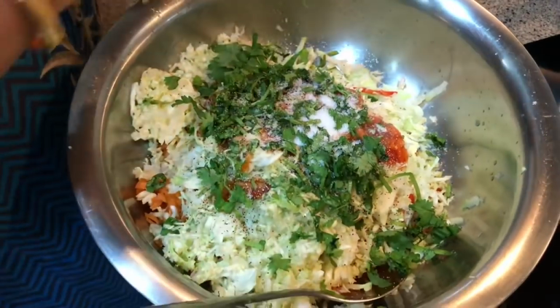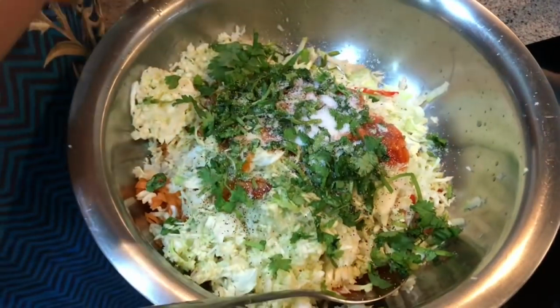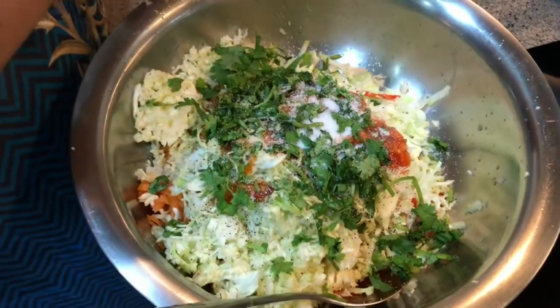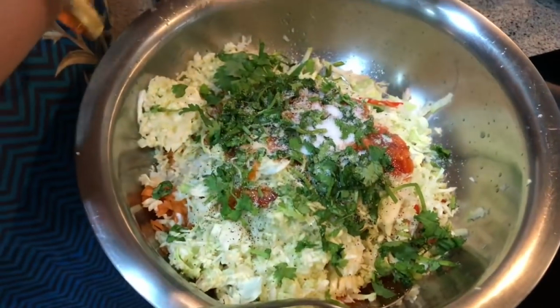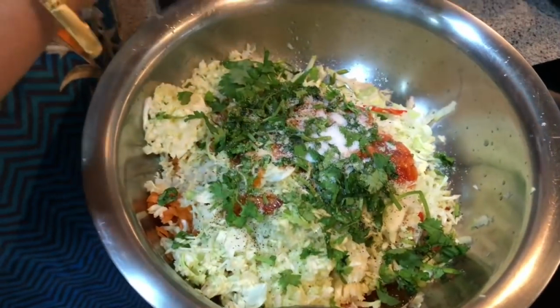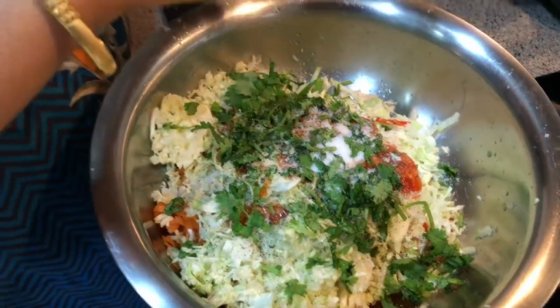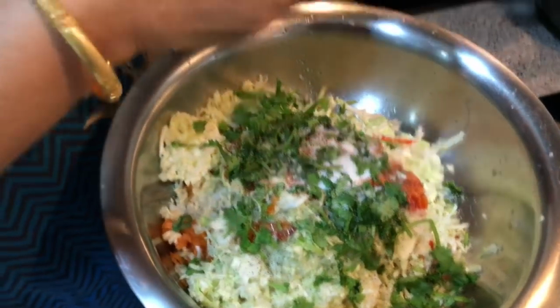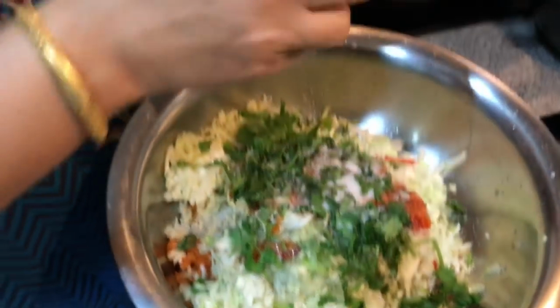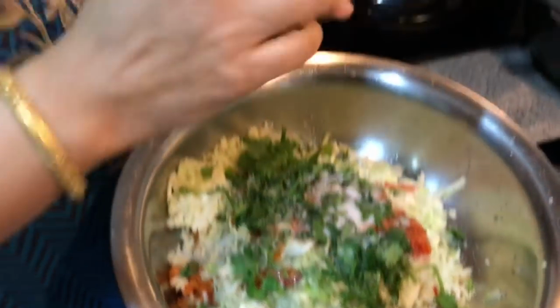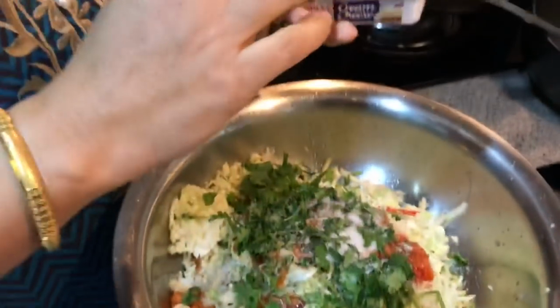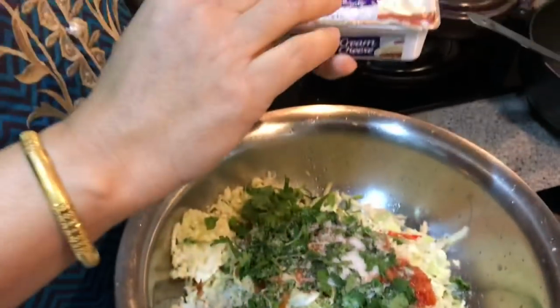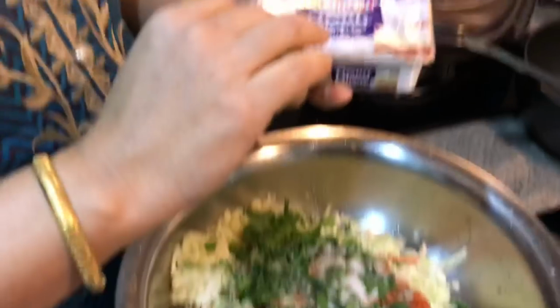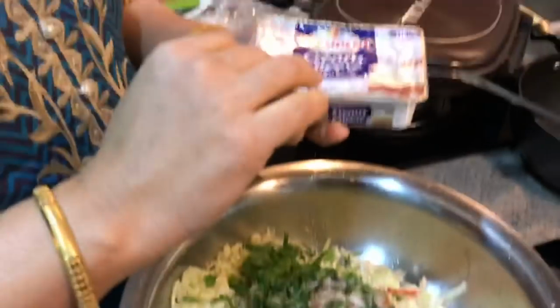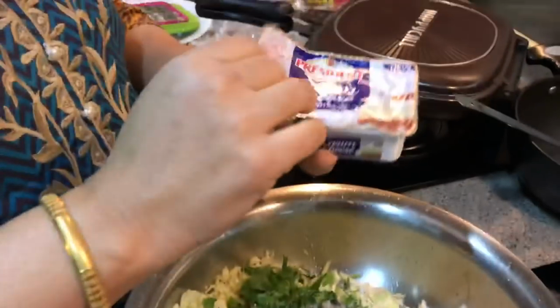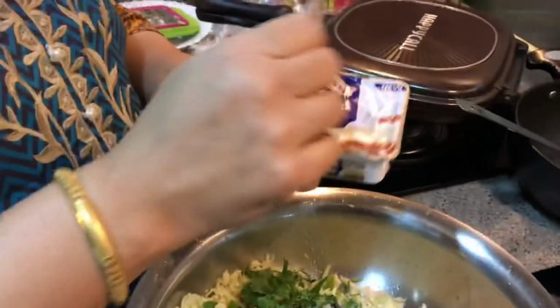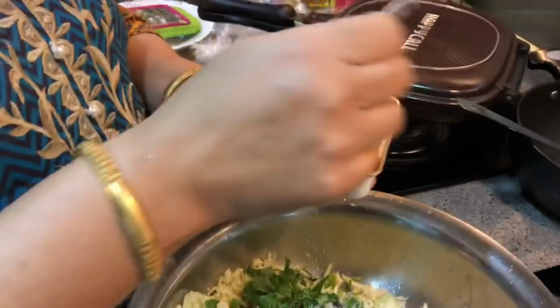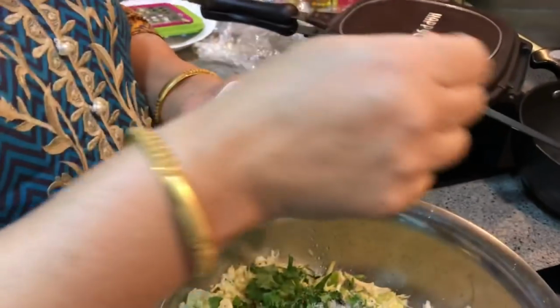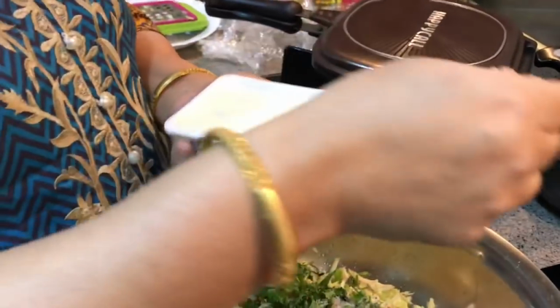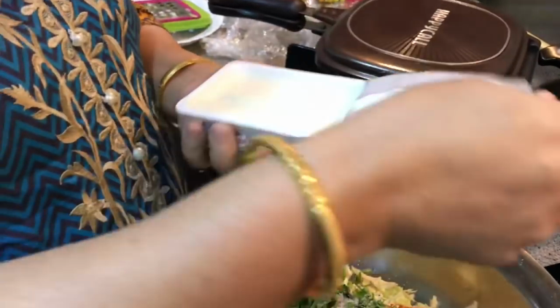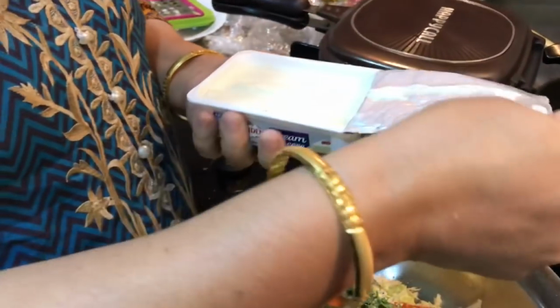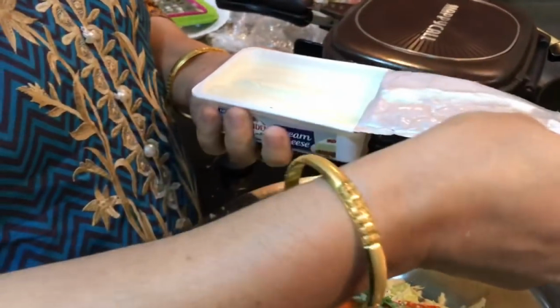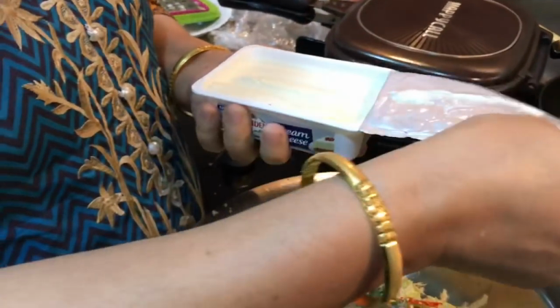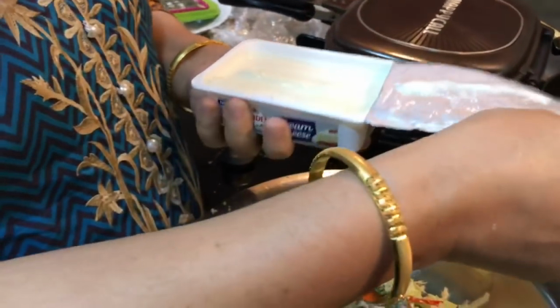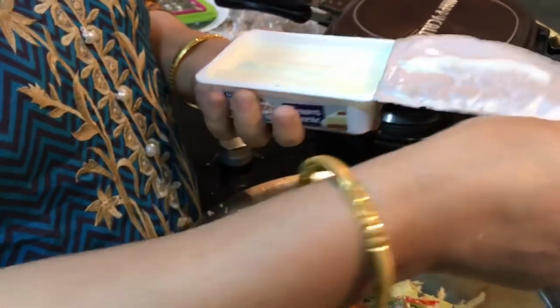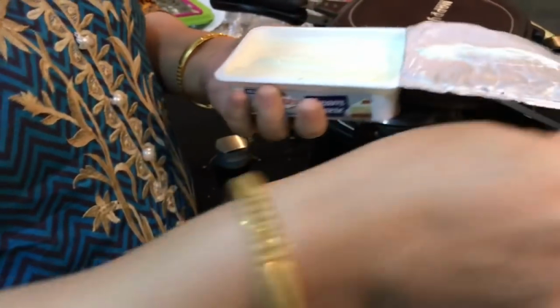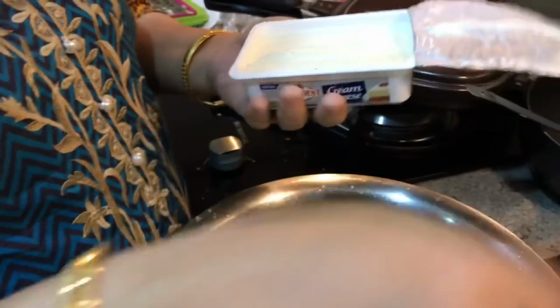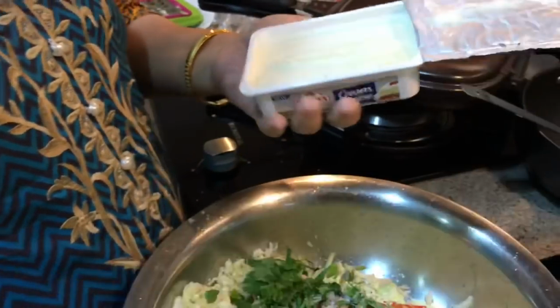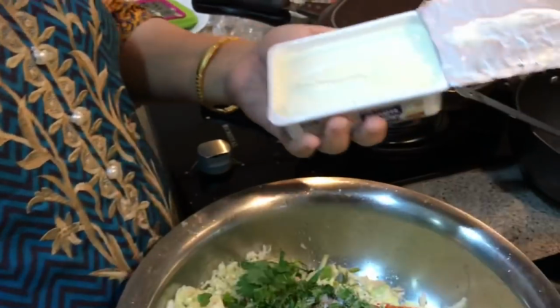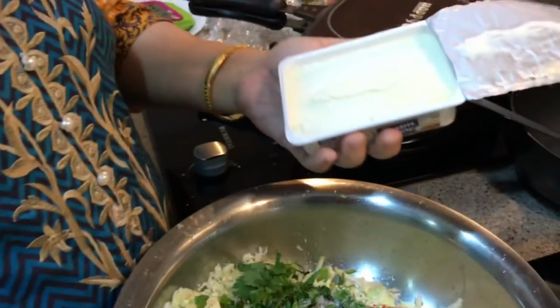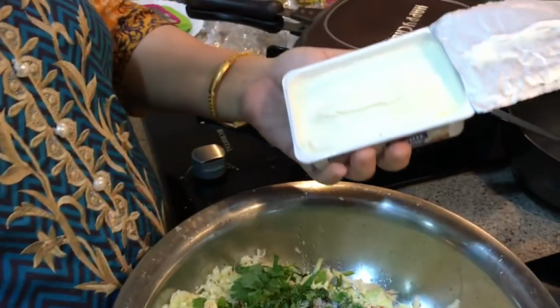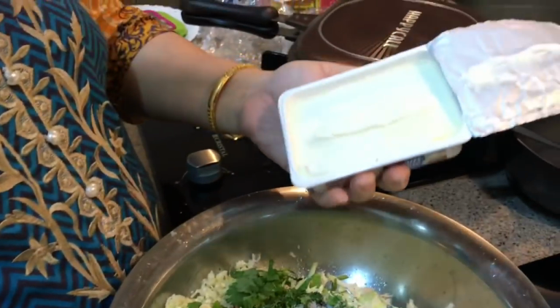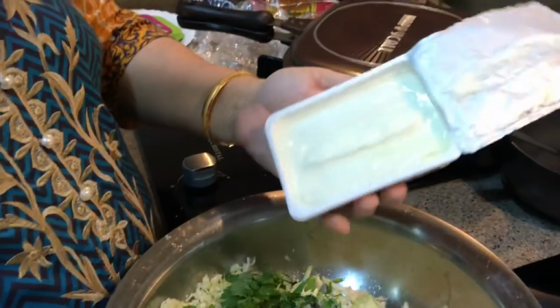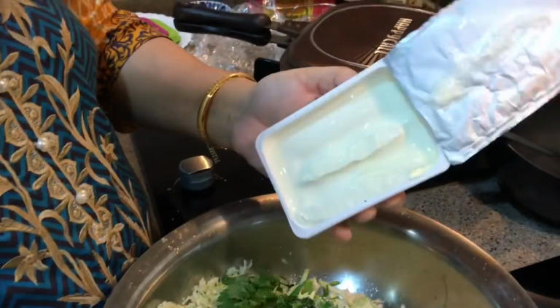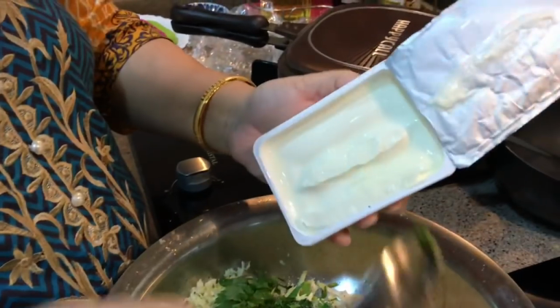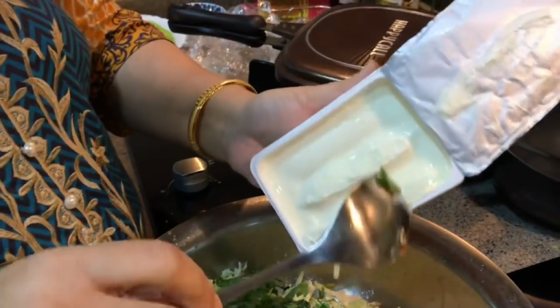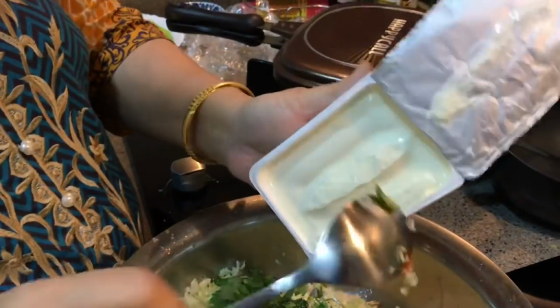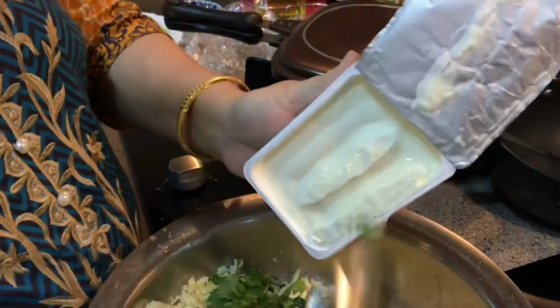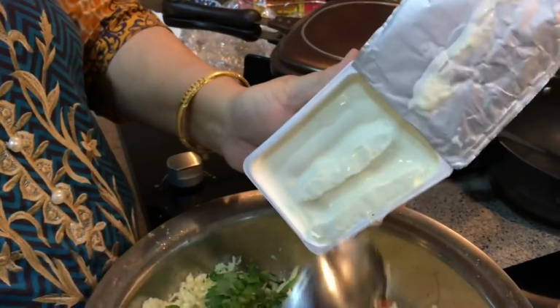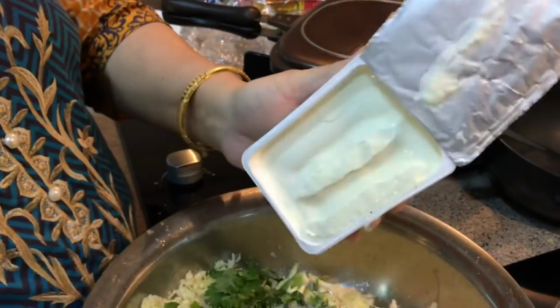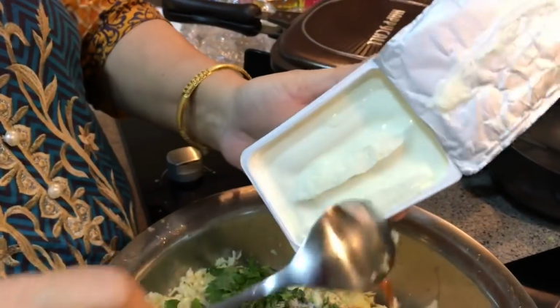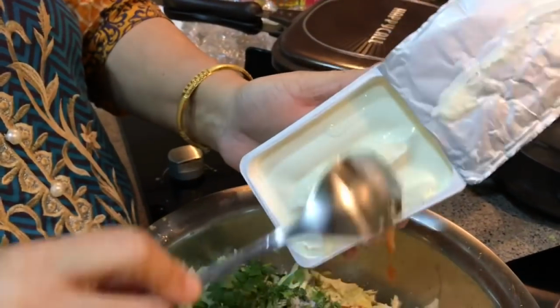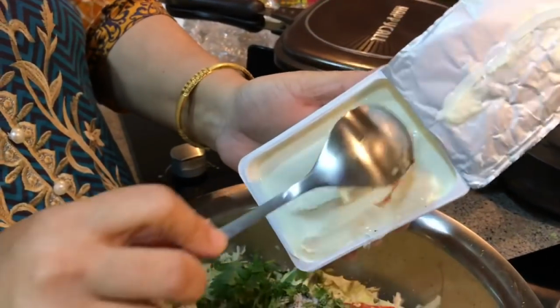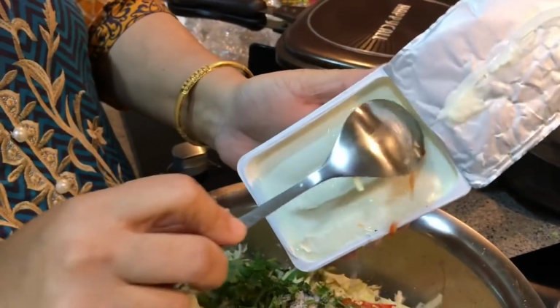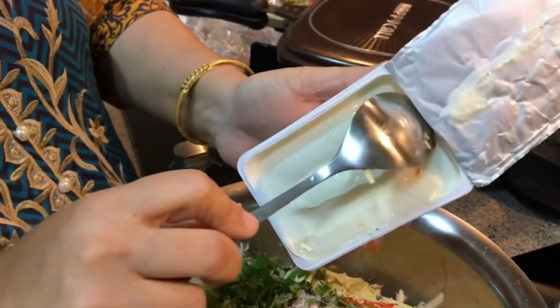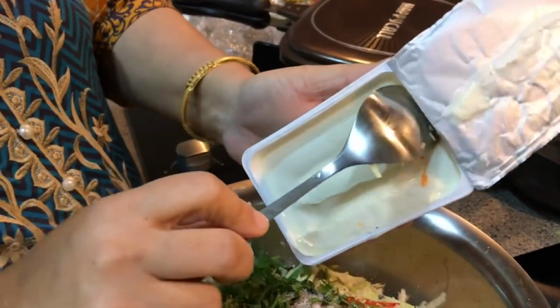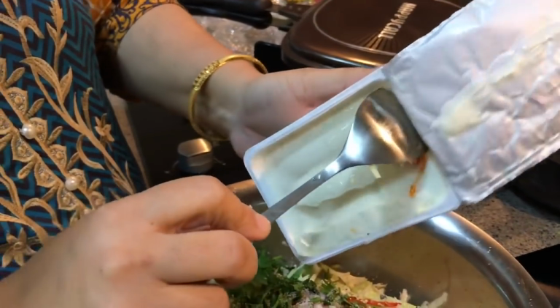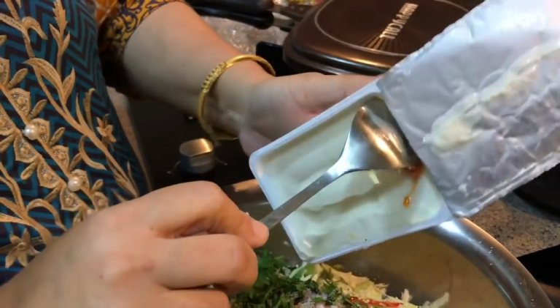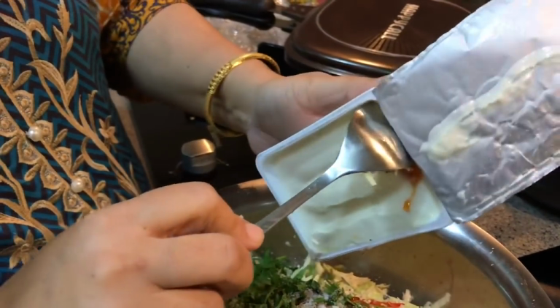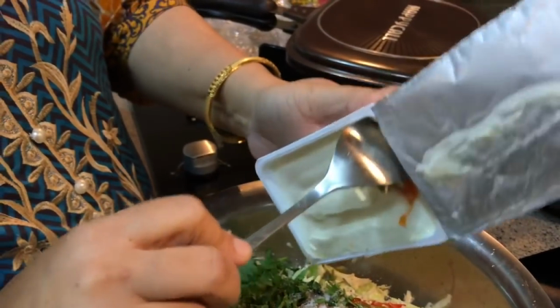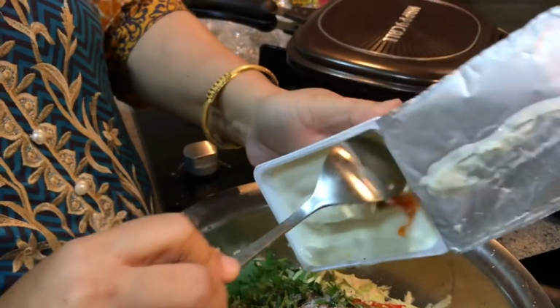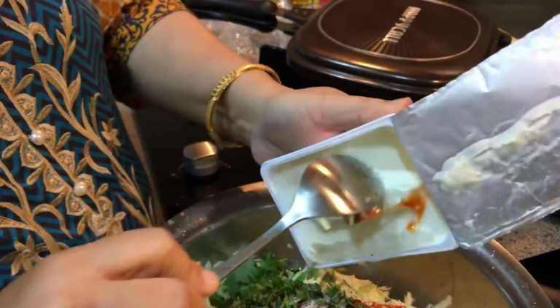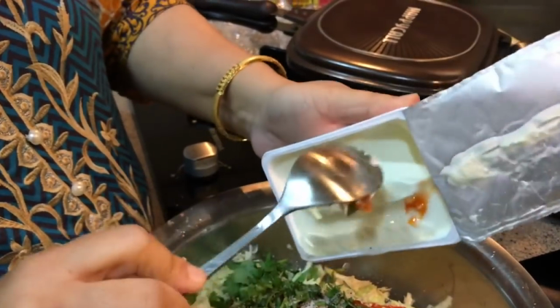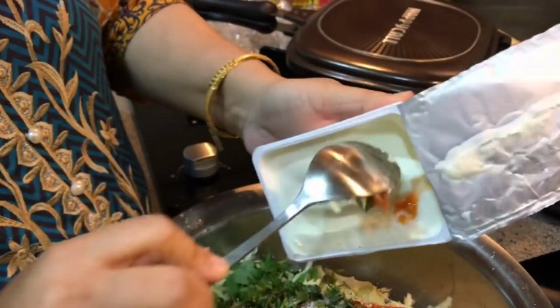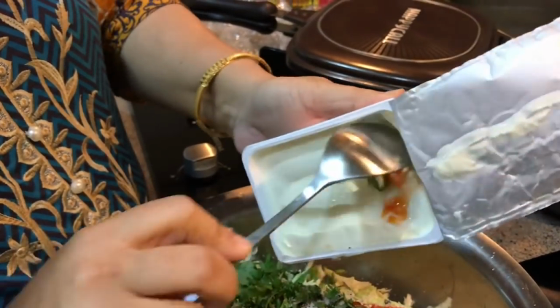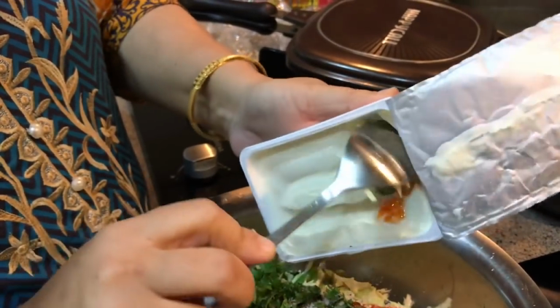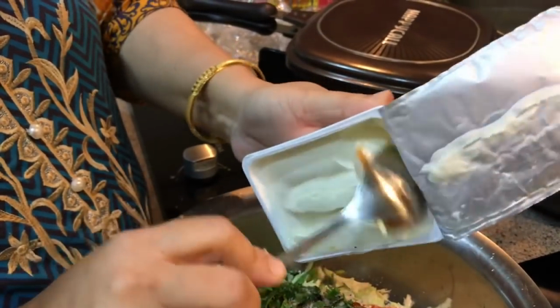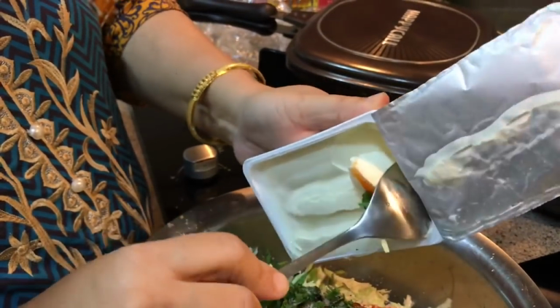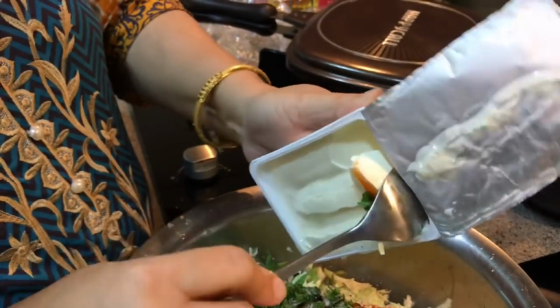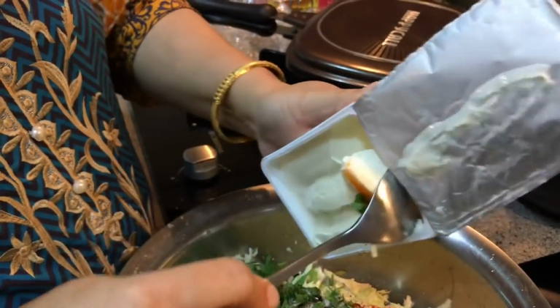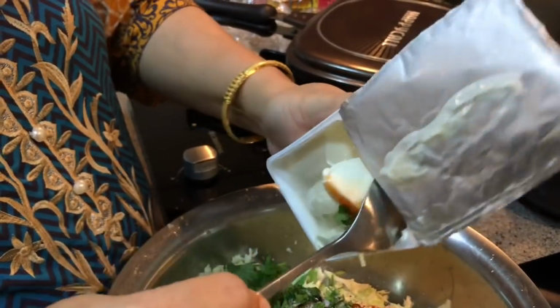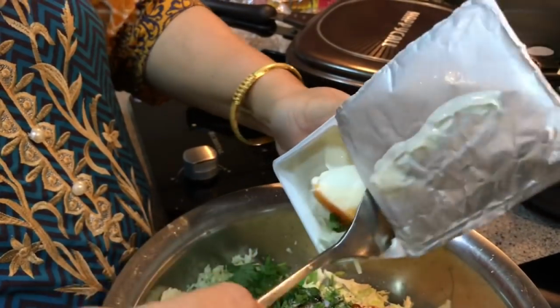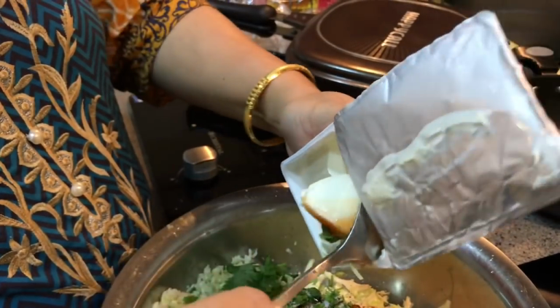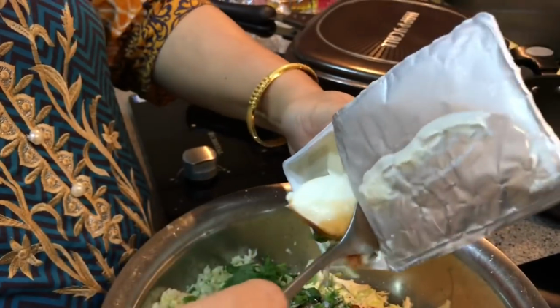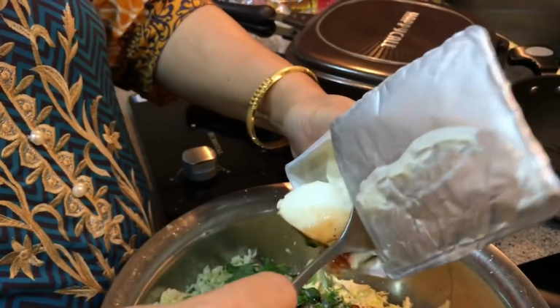You can make this and keep it in the fridge — it is very handy for hungry kids.